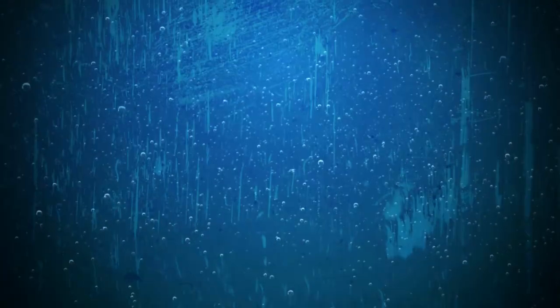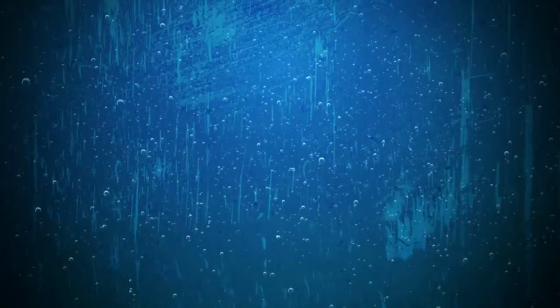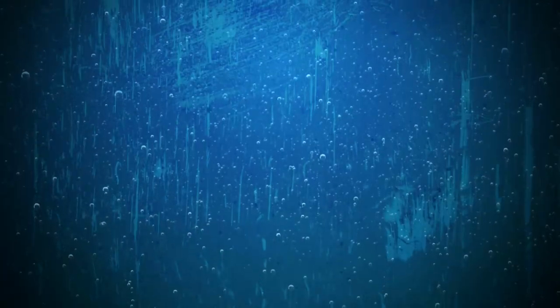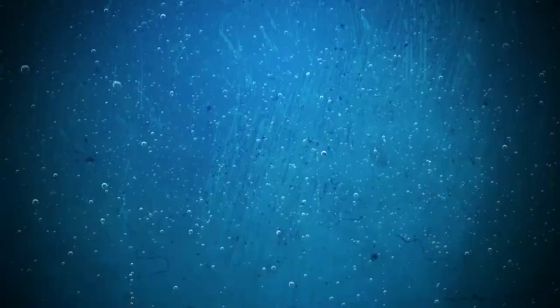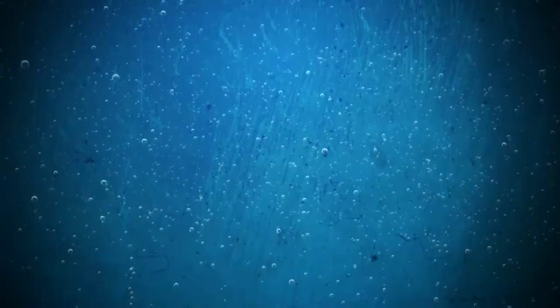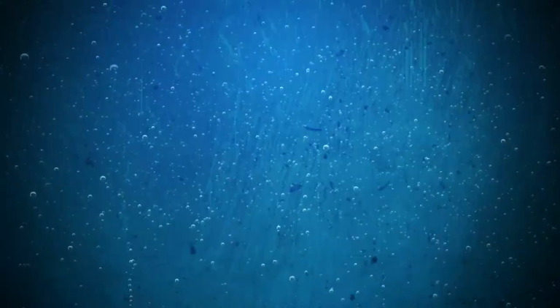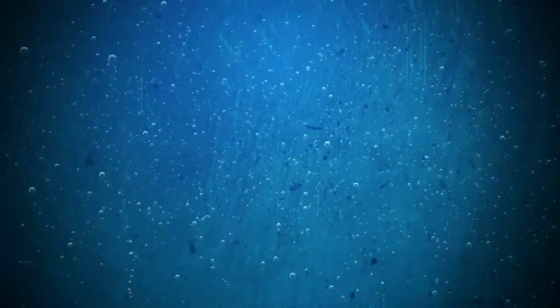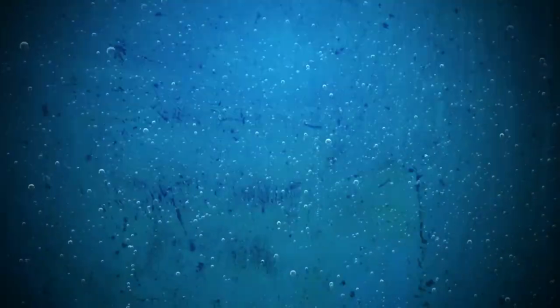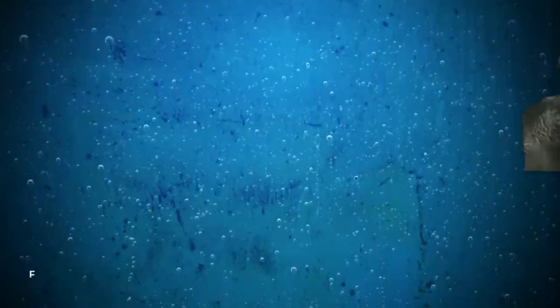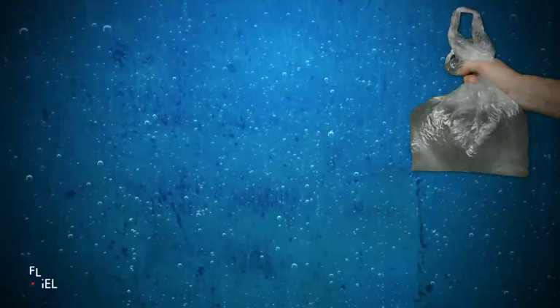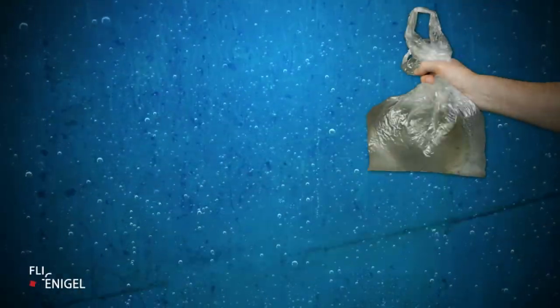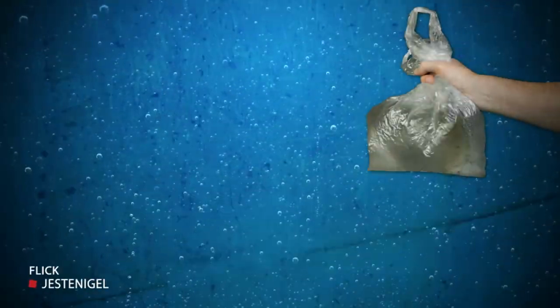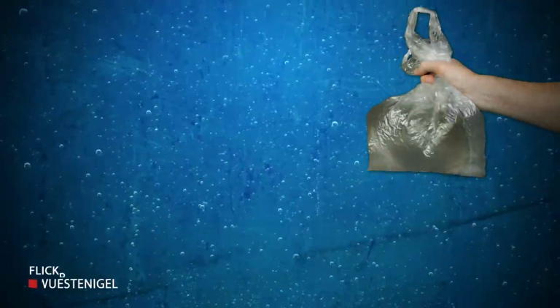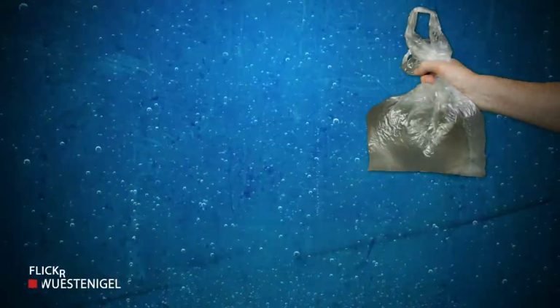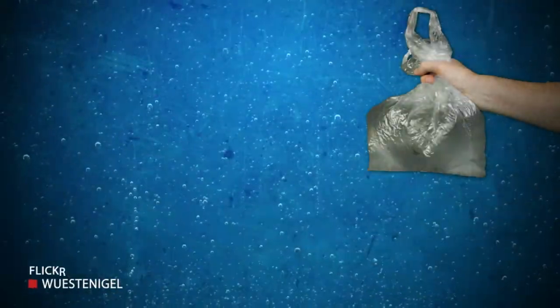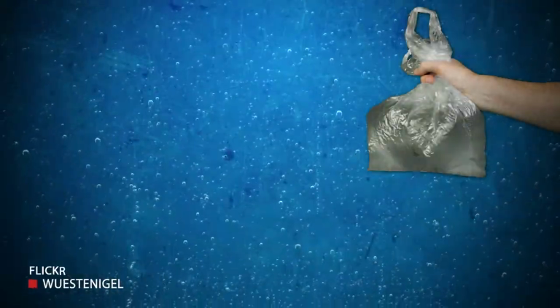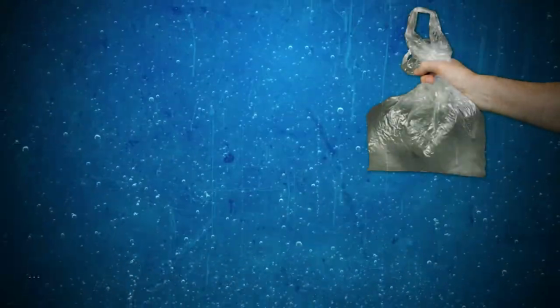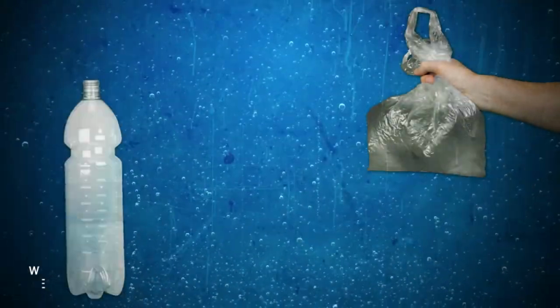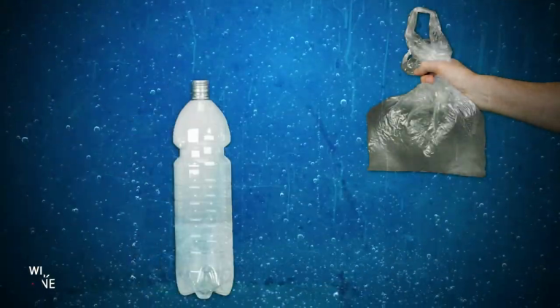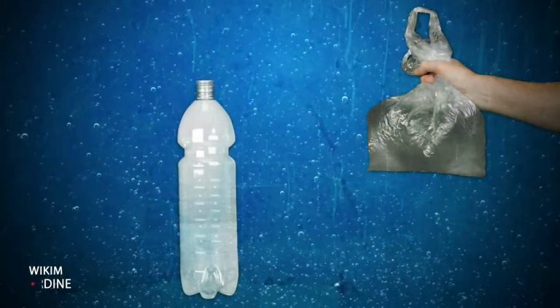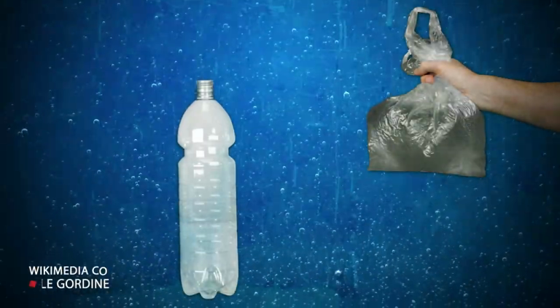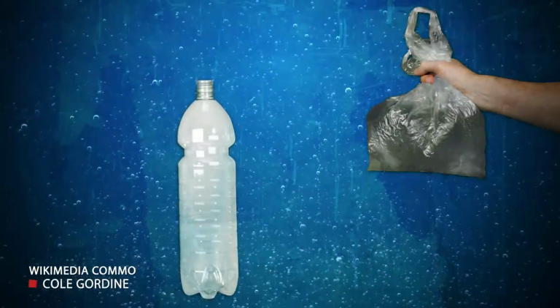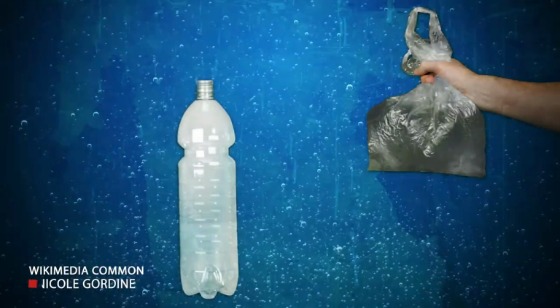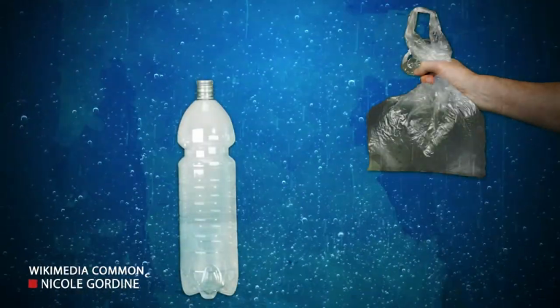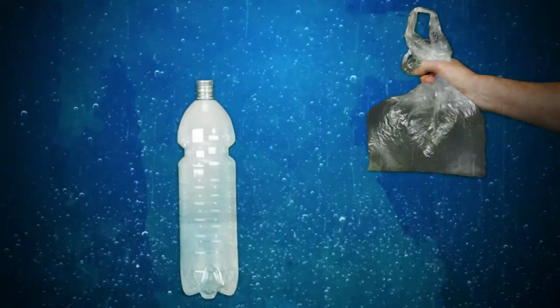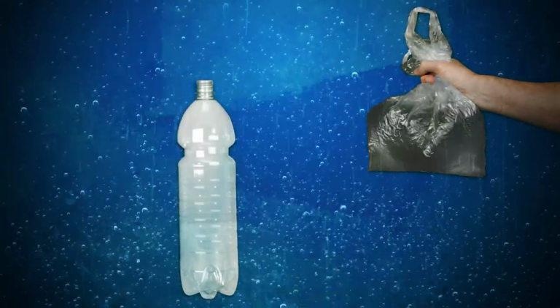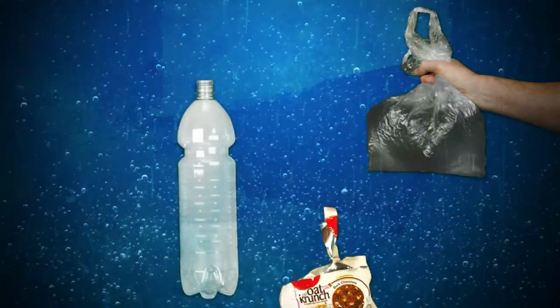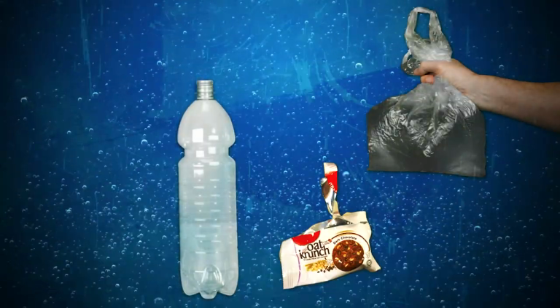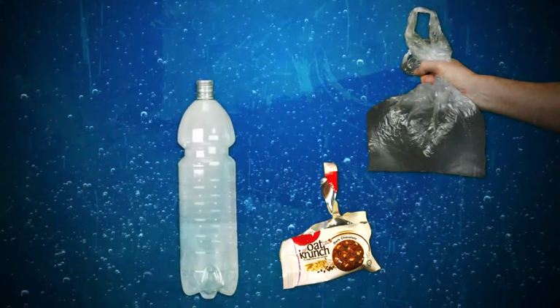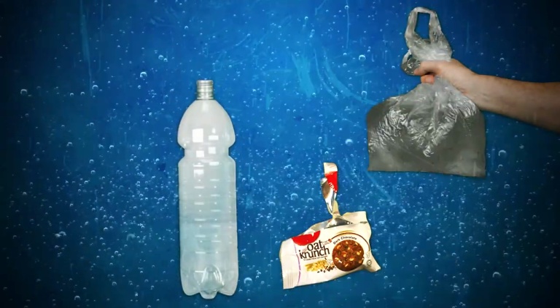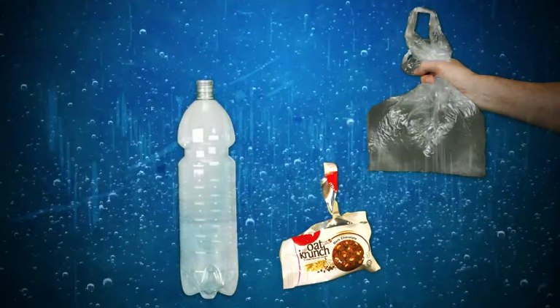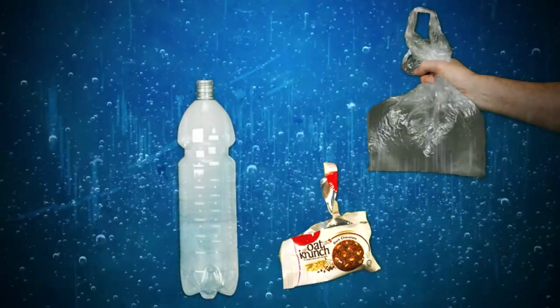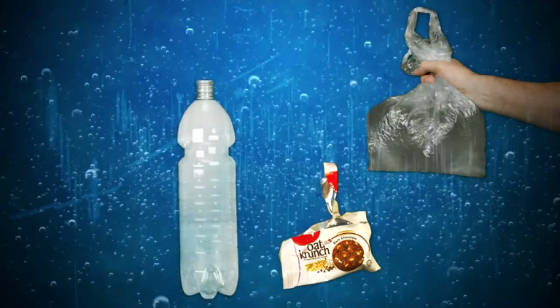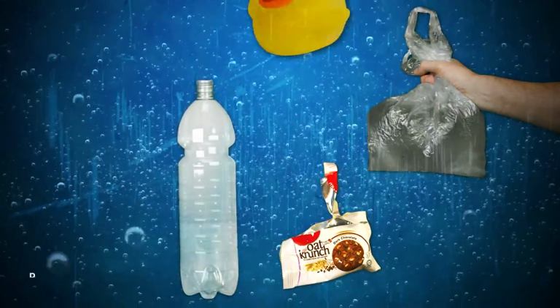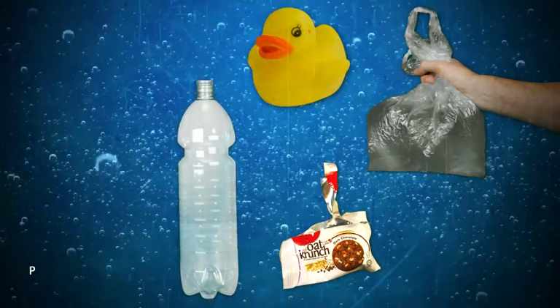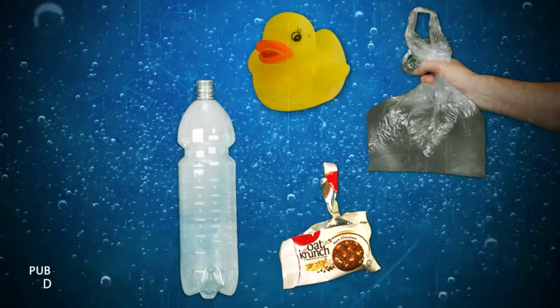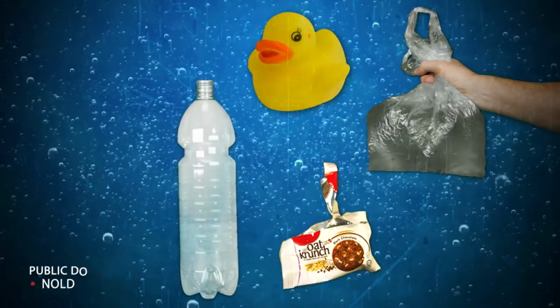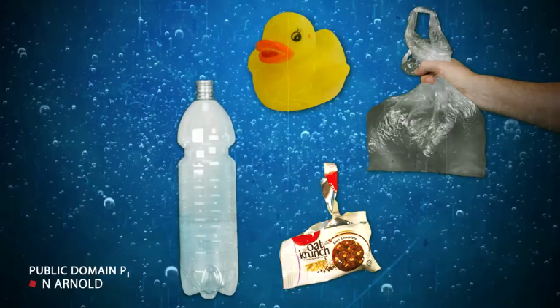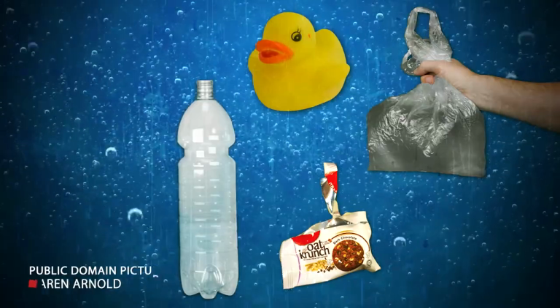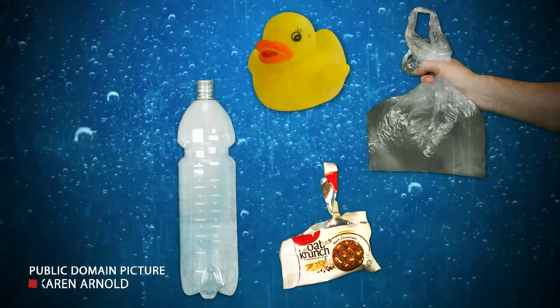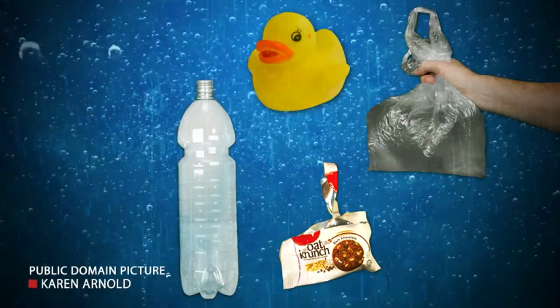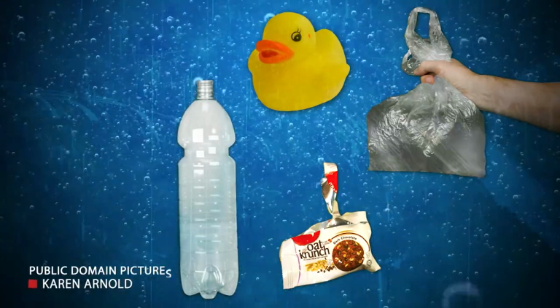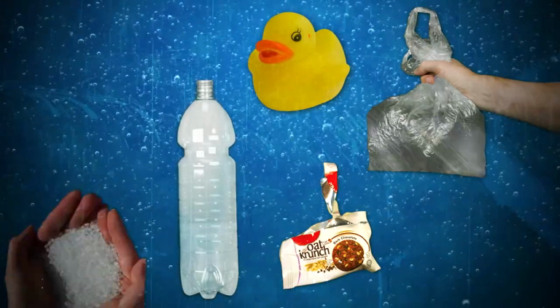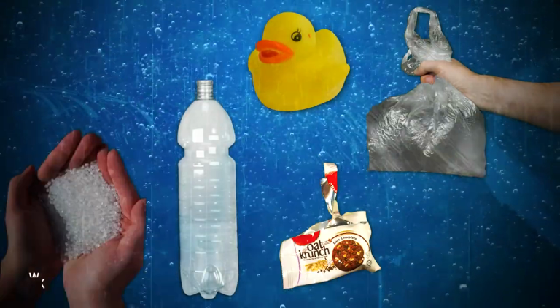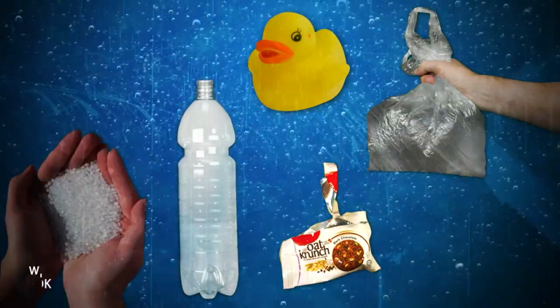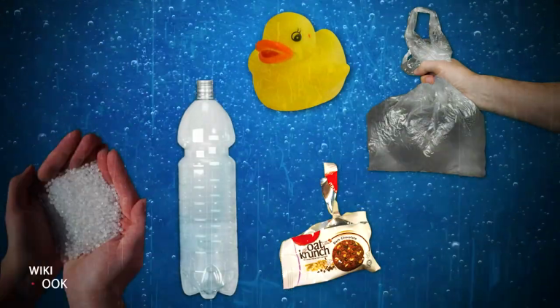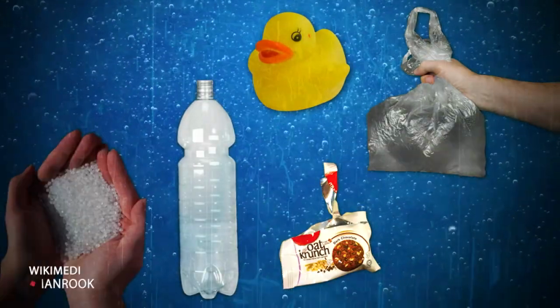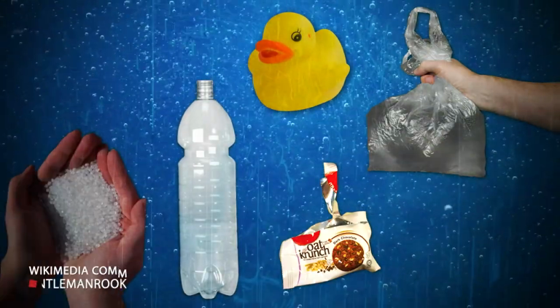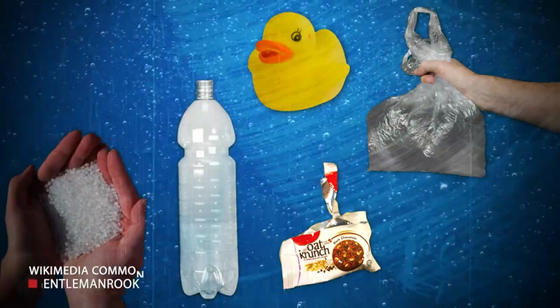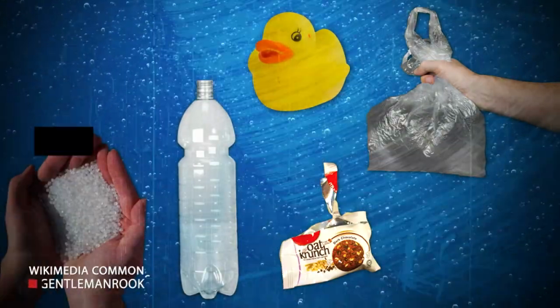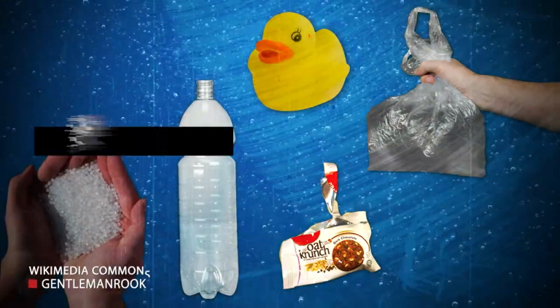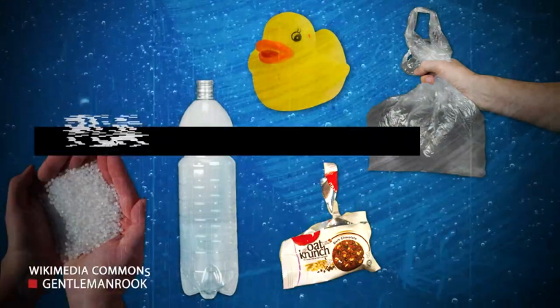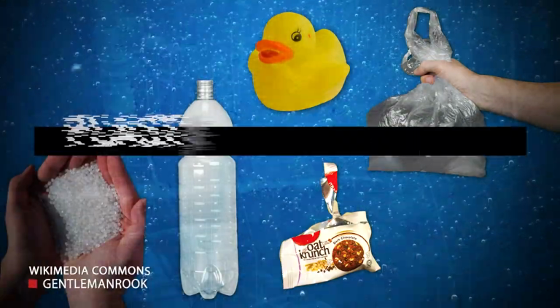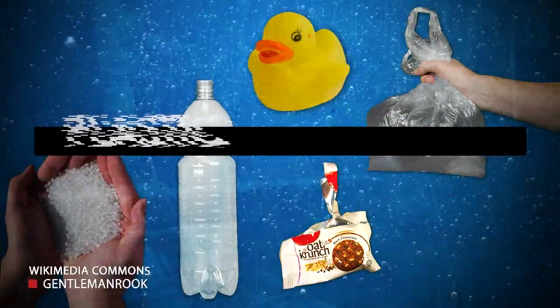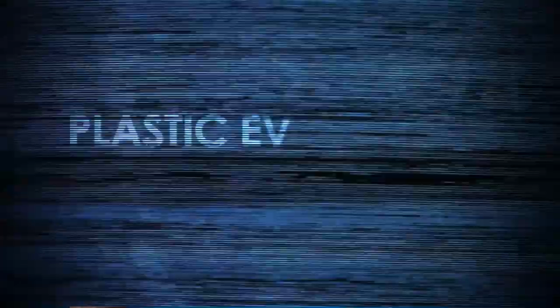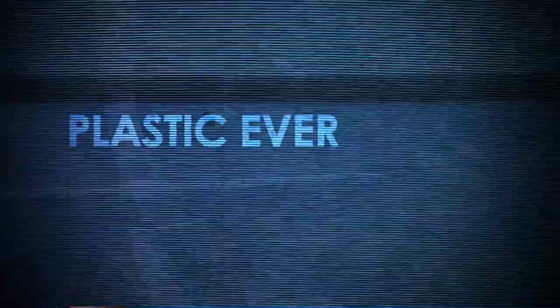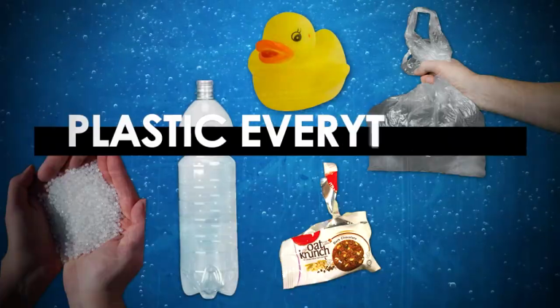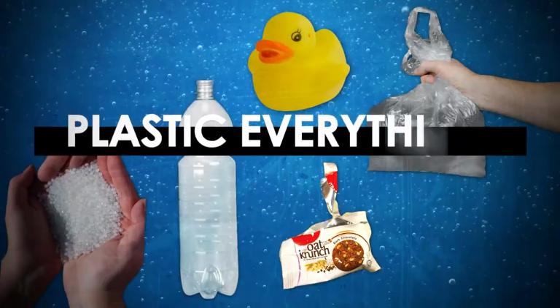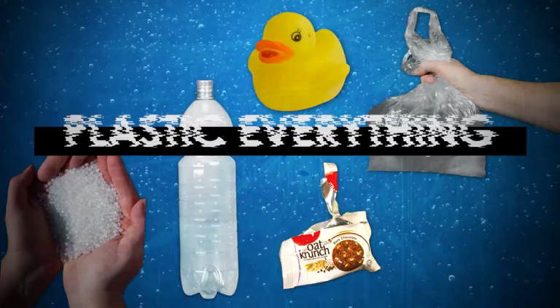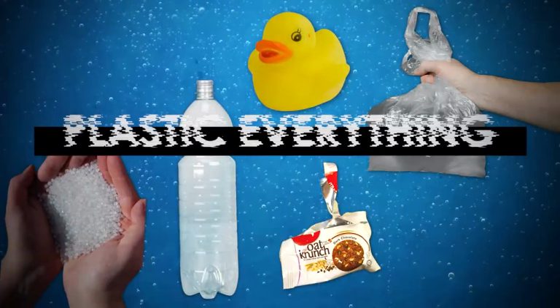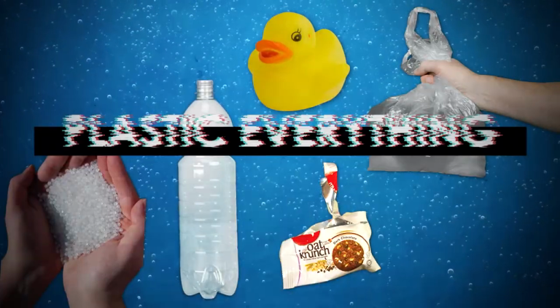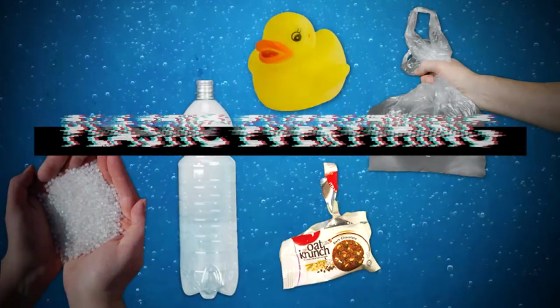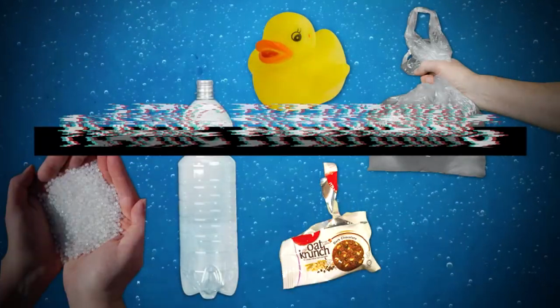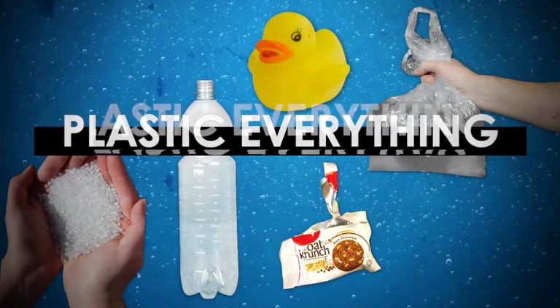Plastic. Plastic bags, plastic bottles, plastic wraps, plastic toys, microplastic, plastic everything.